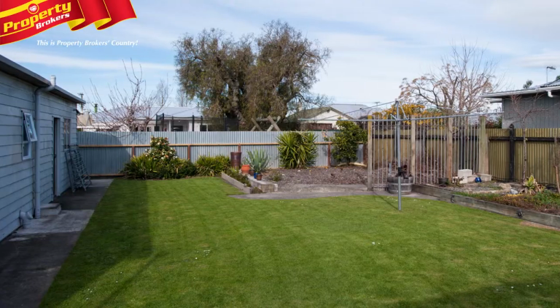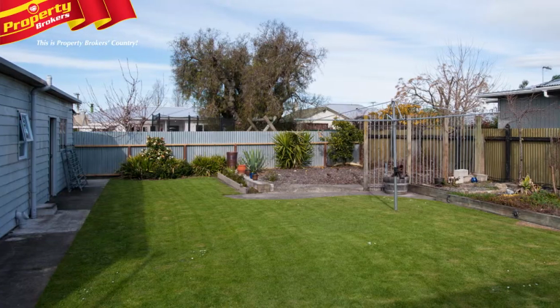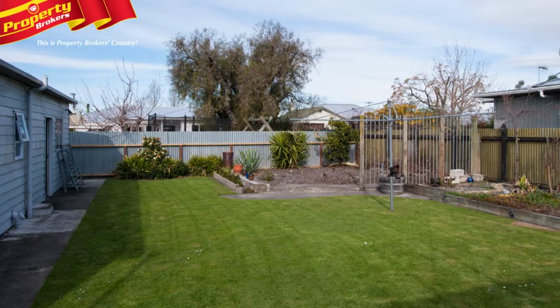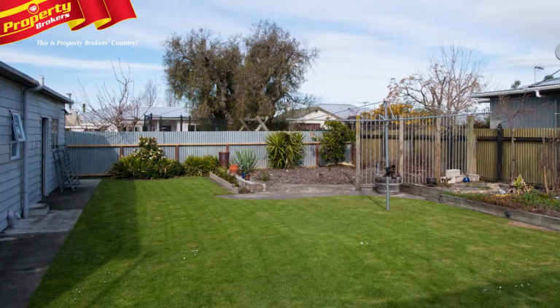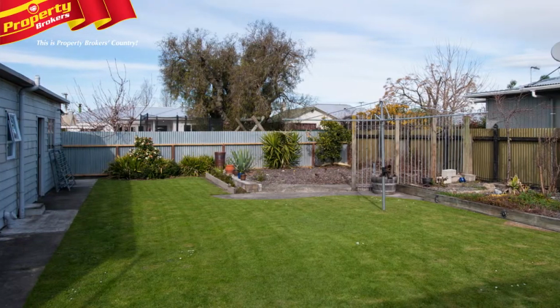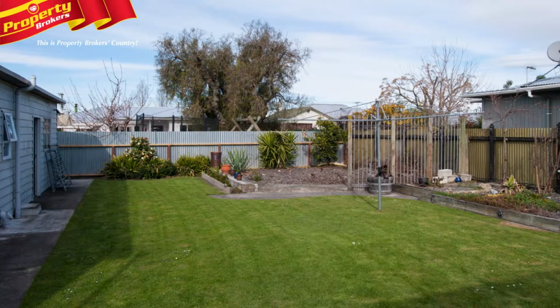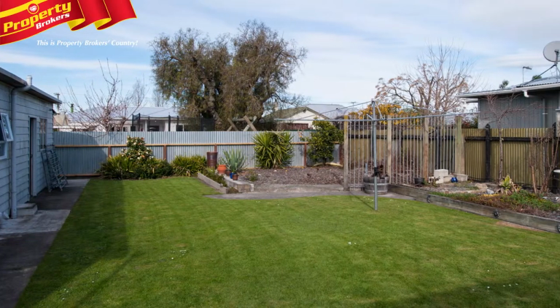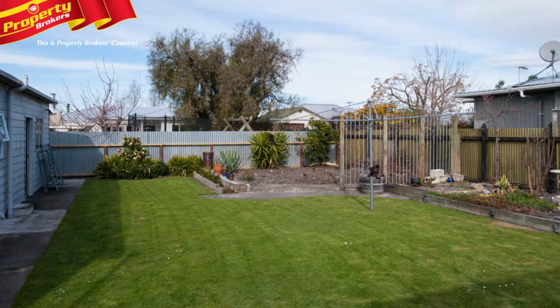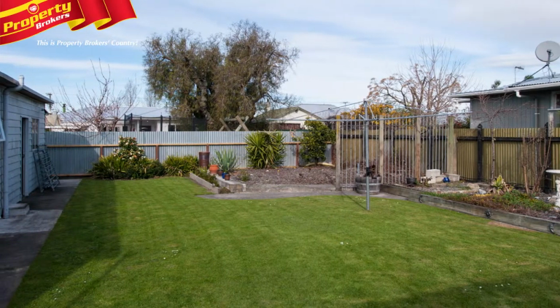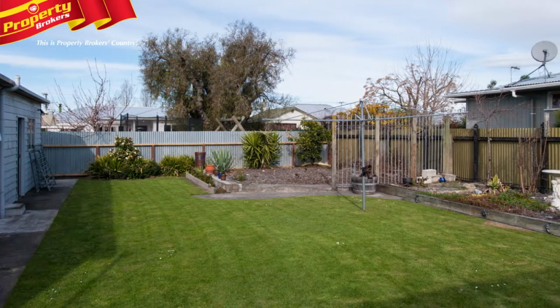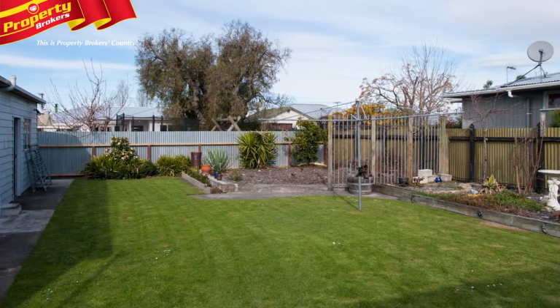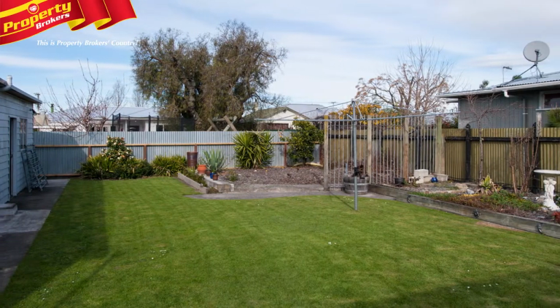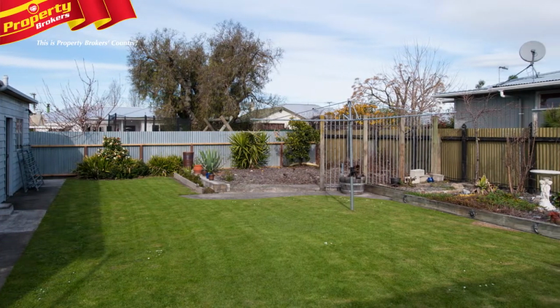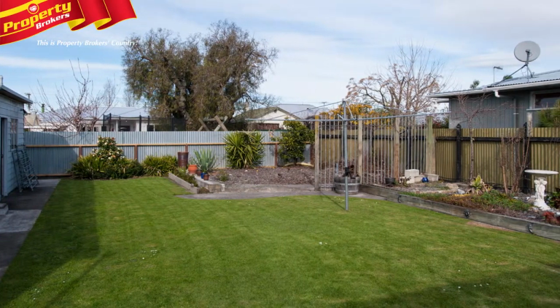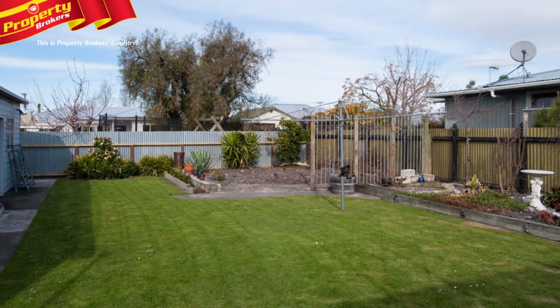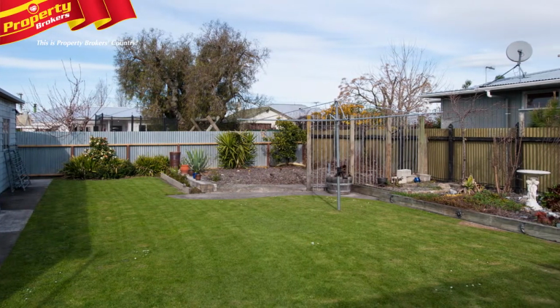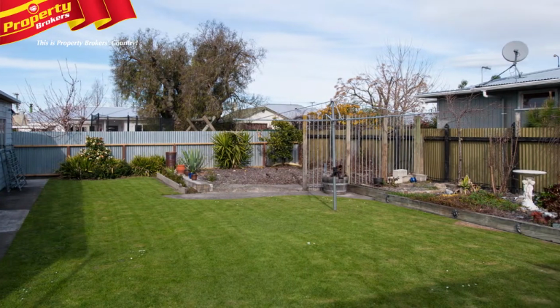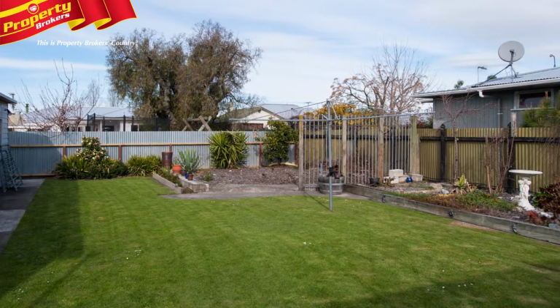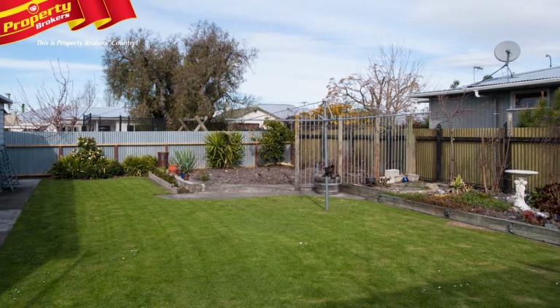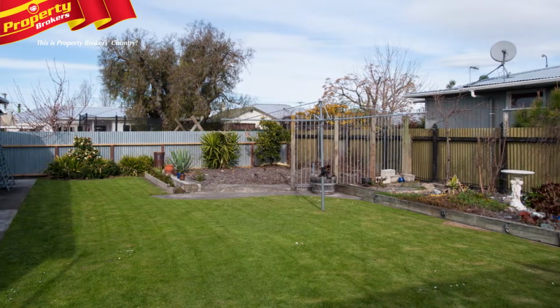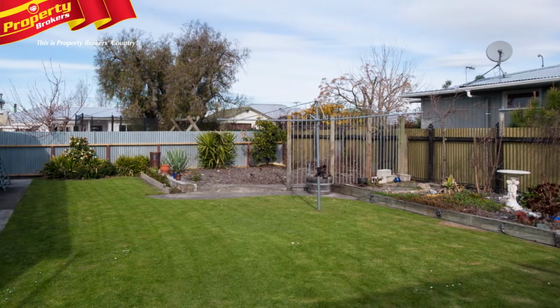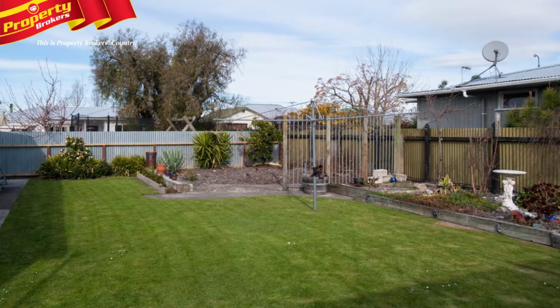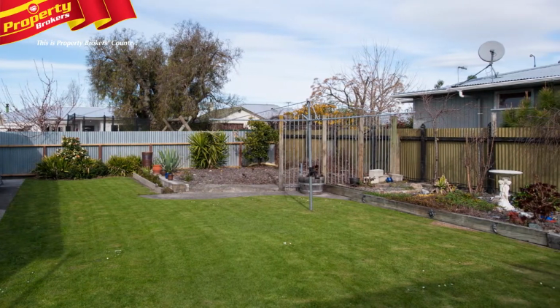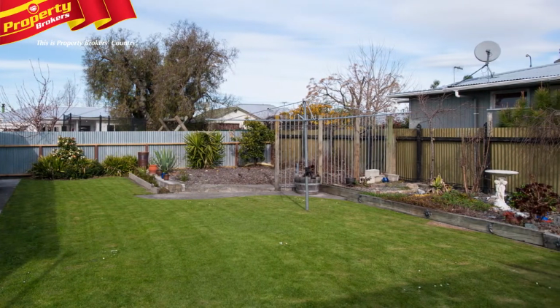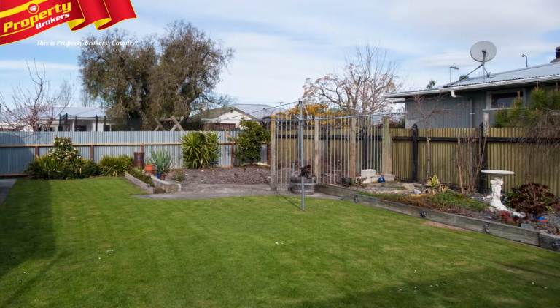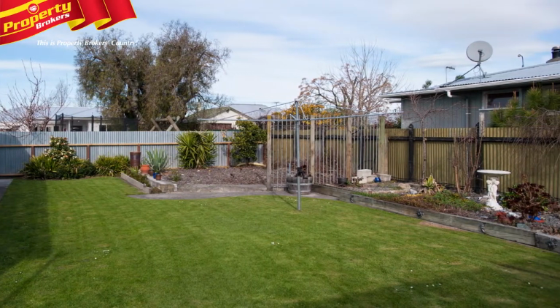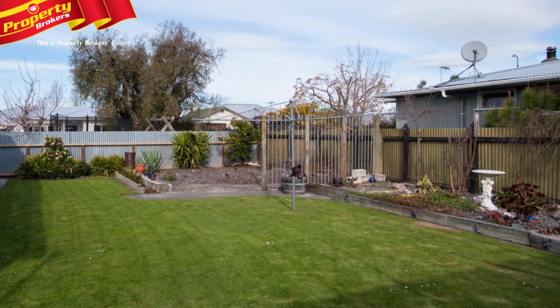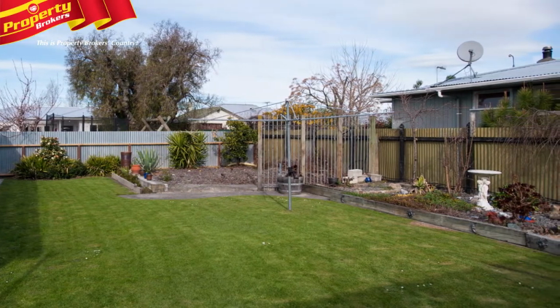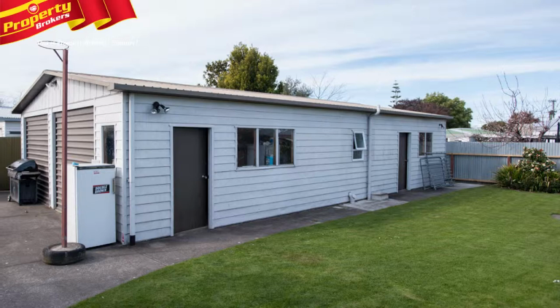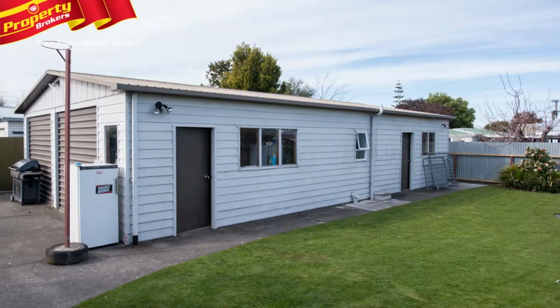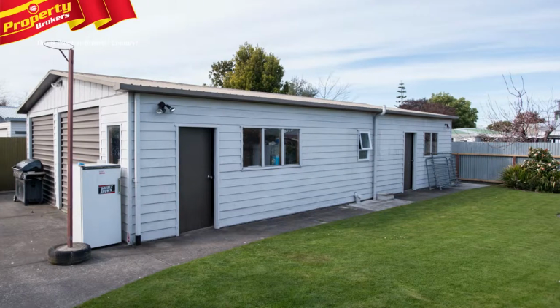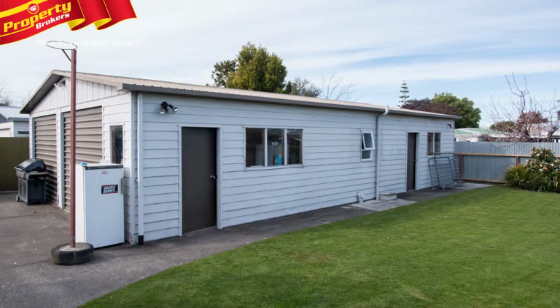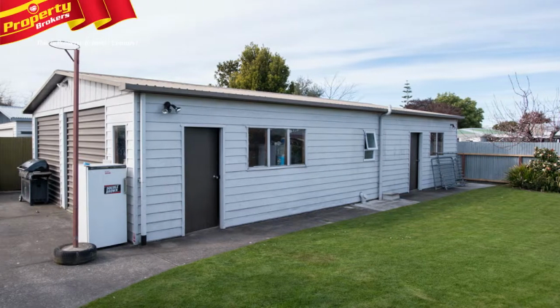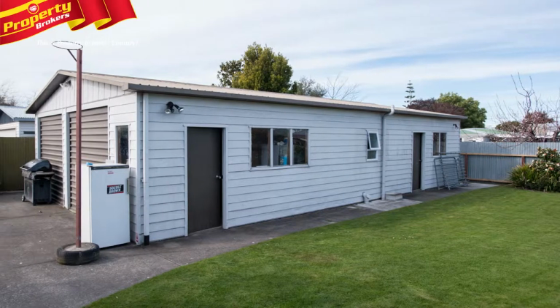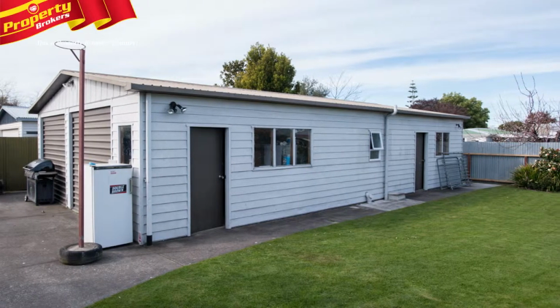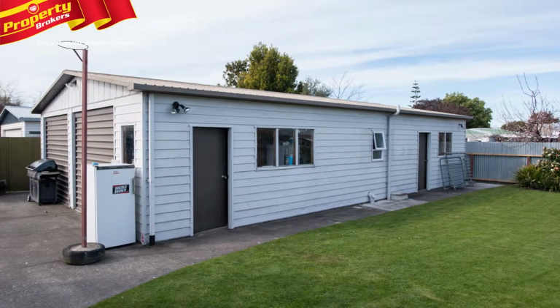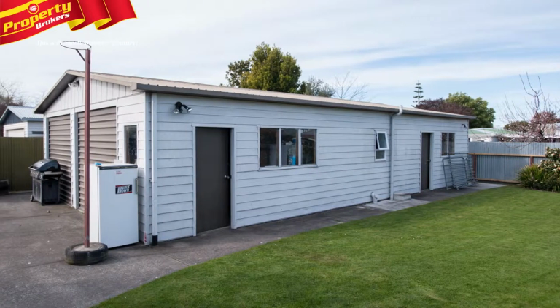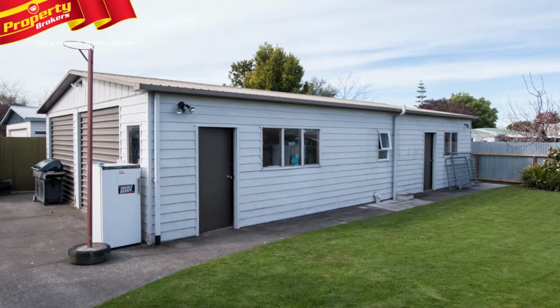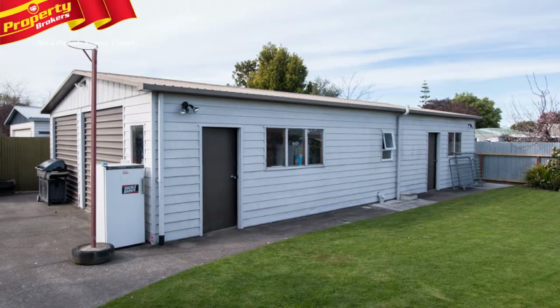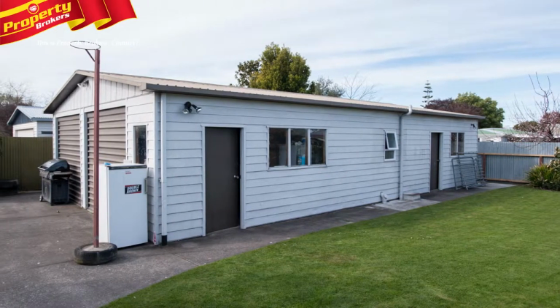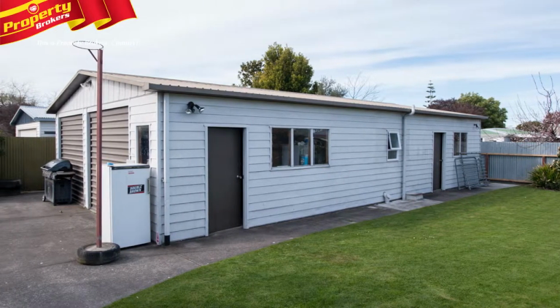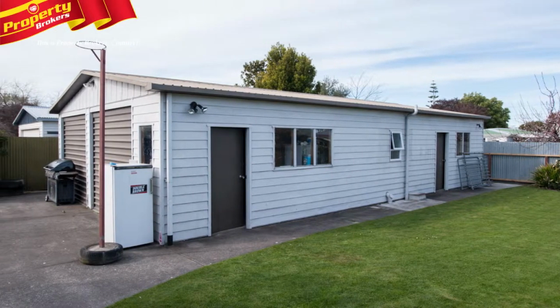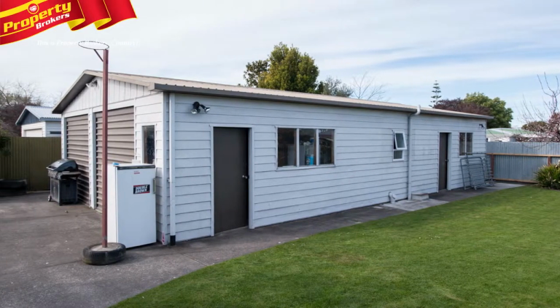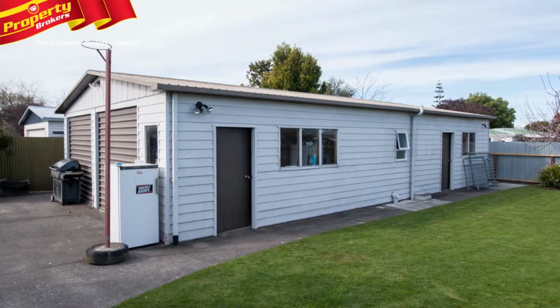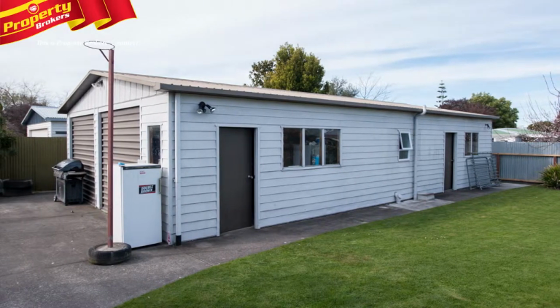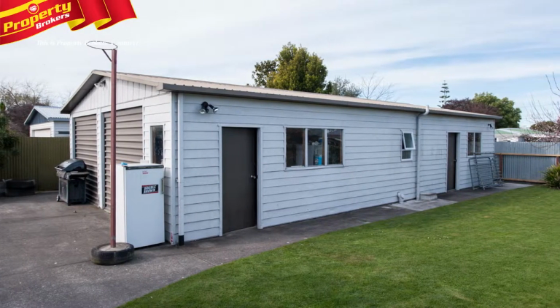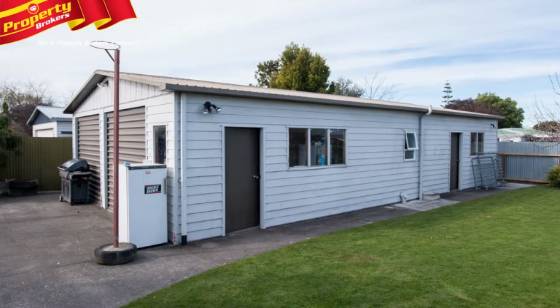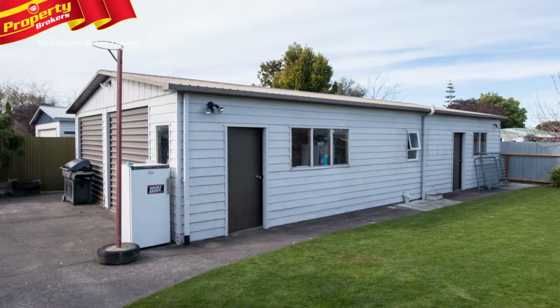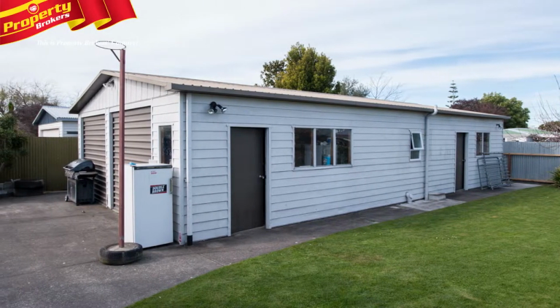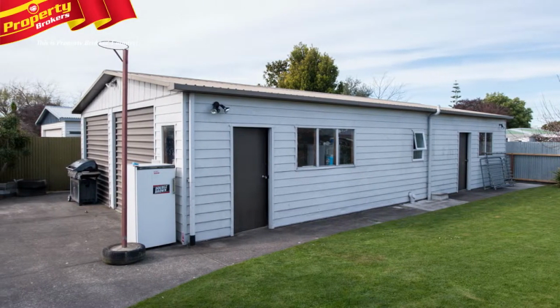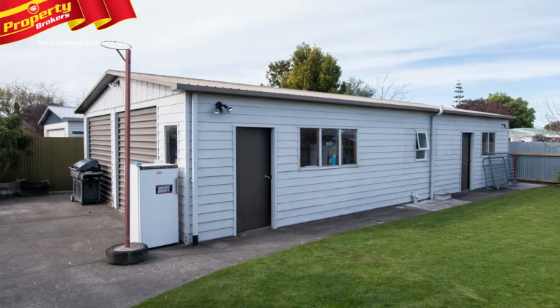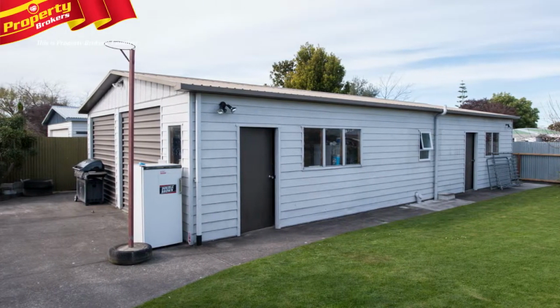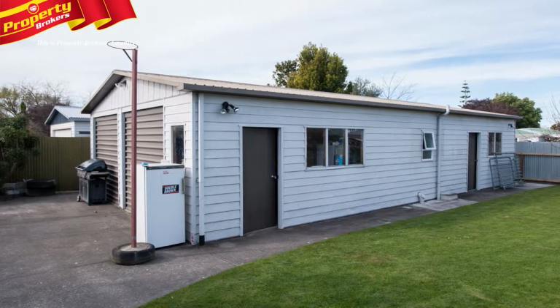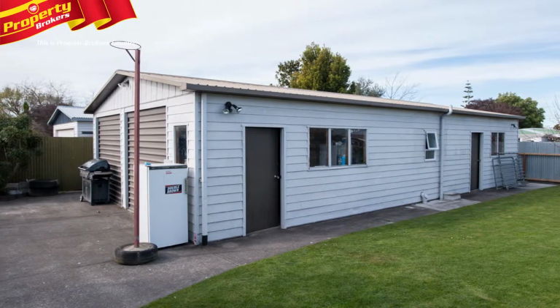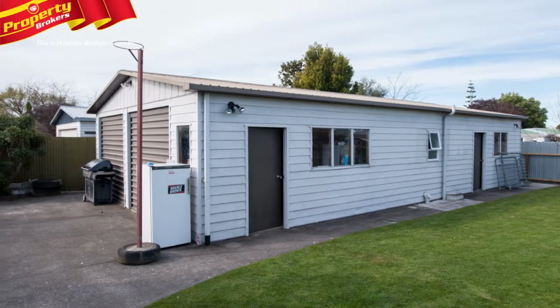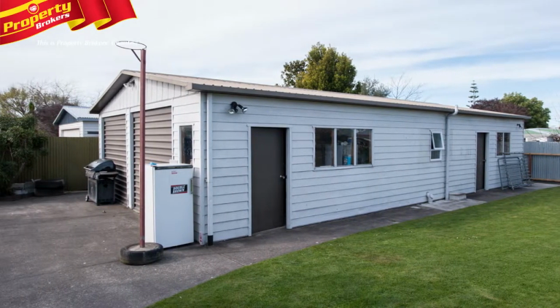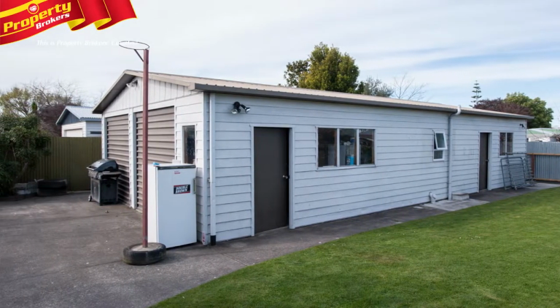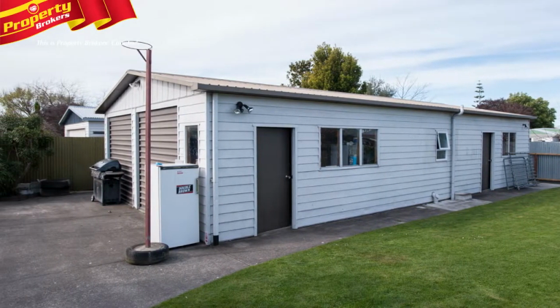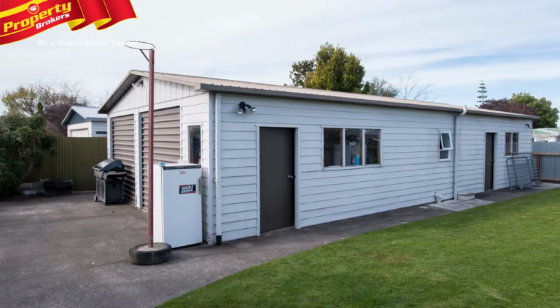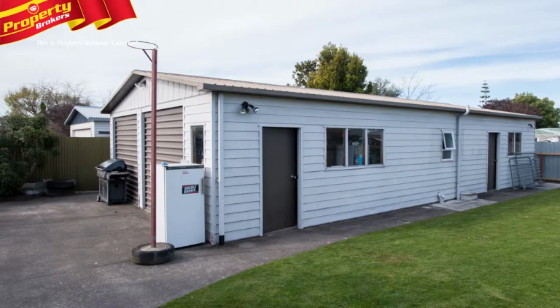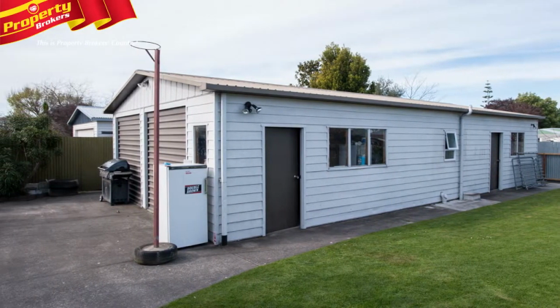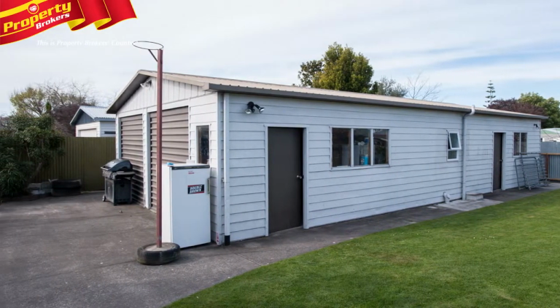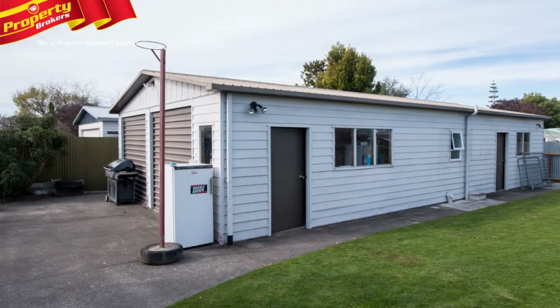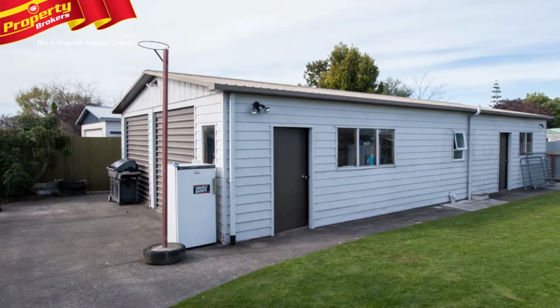Set on a generous 1,012 square metre section, there's large garaging and plenty of space for parking the boat, trailer or caravan.